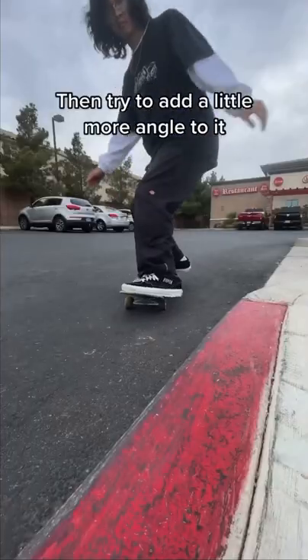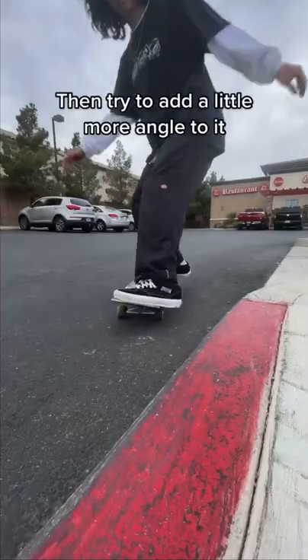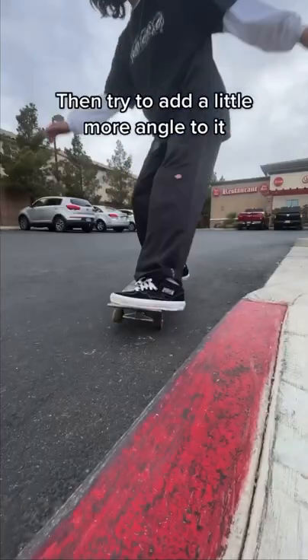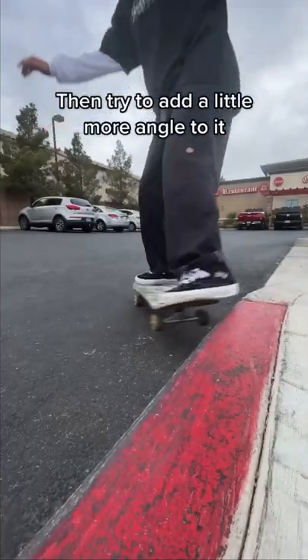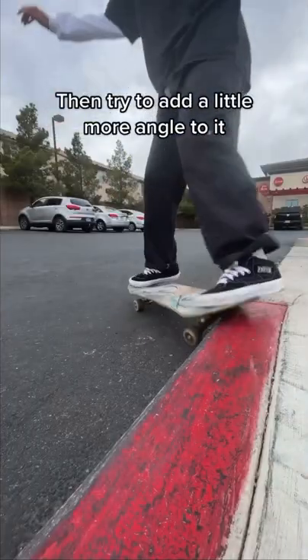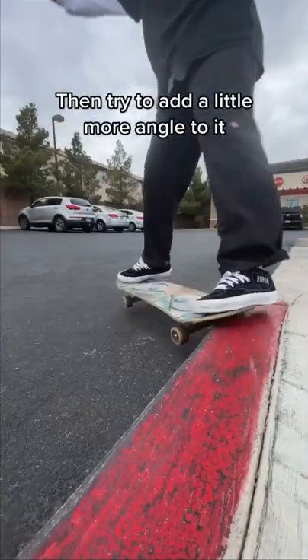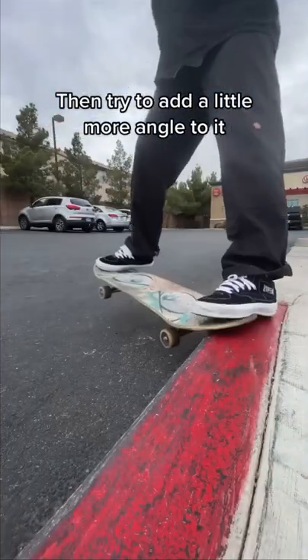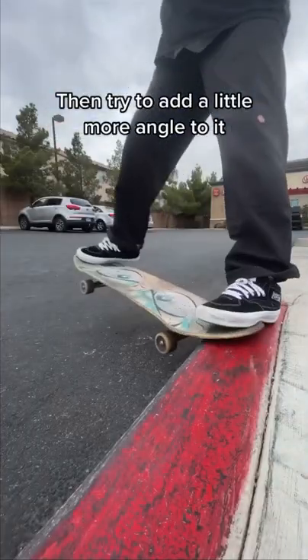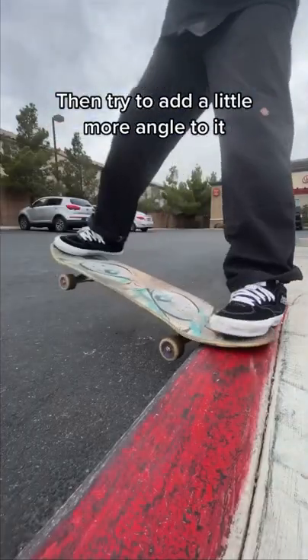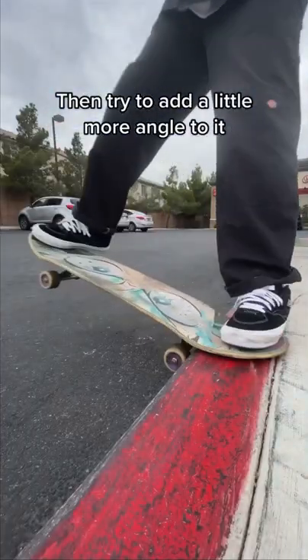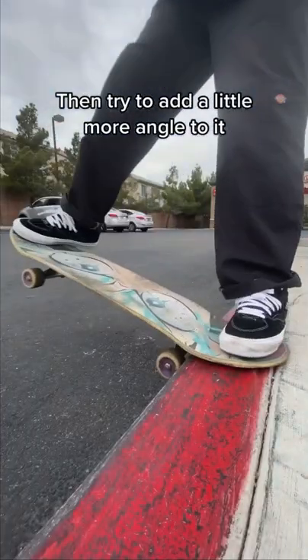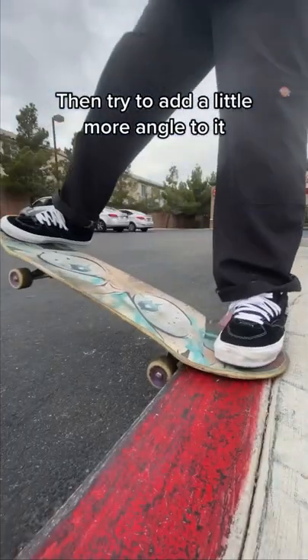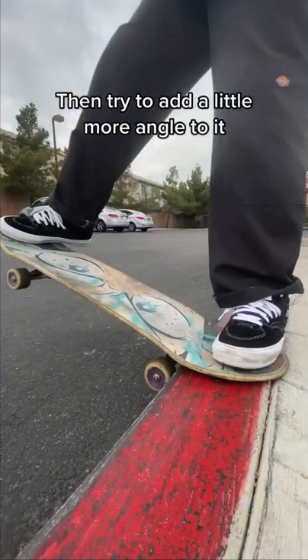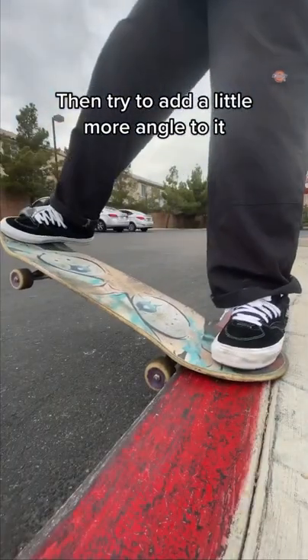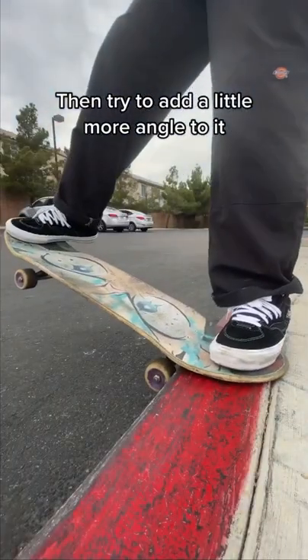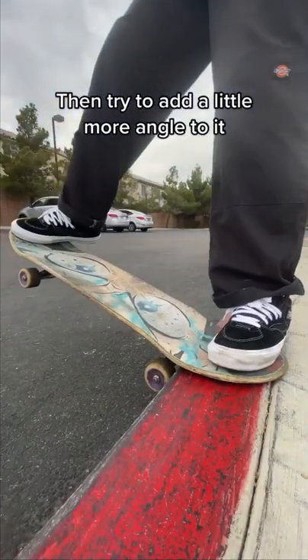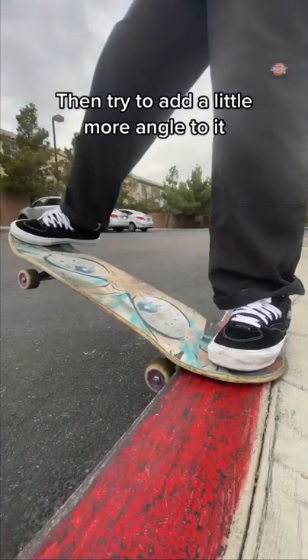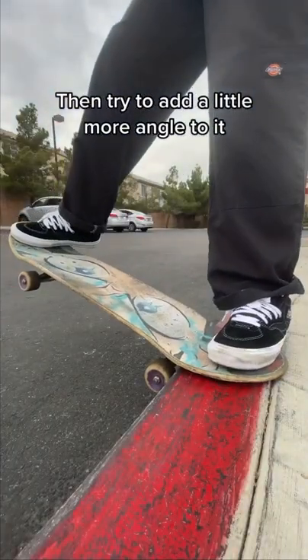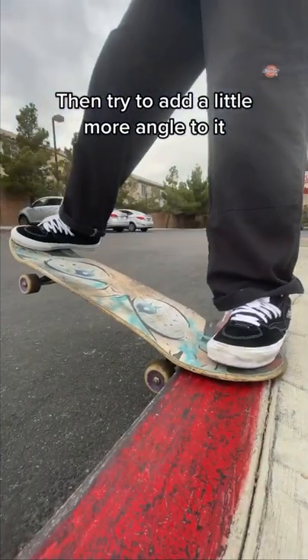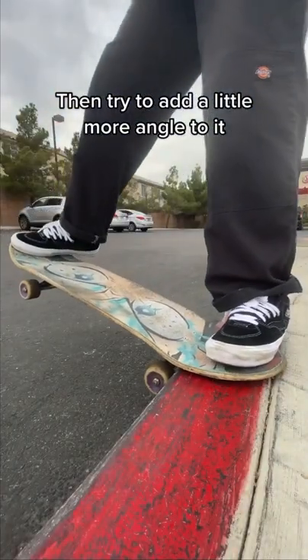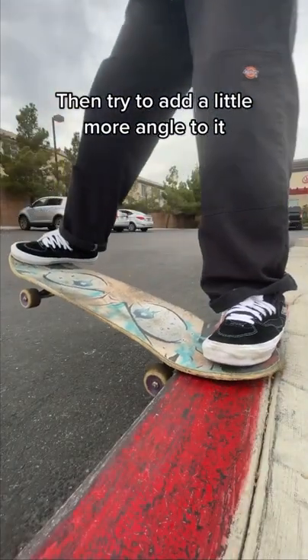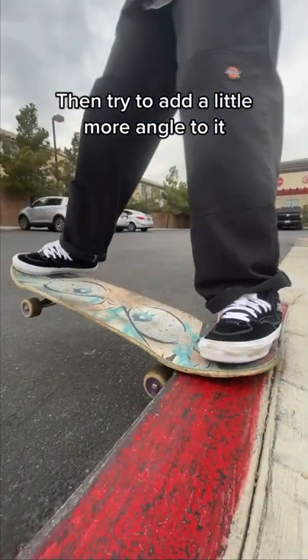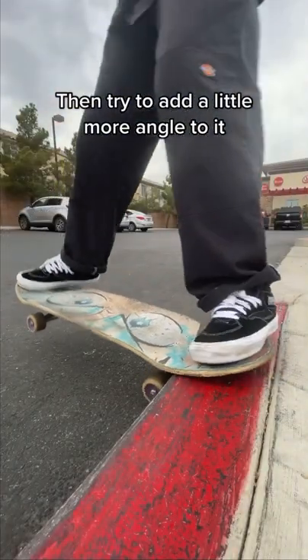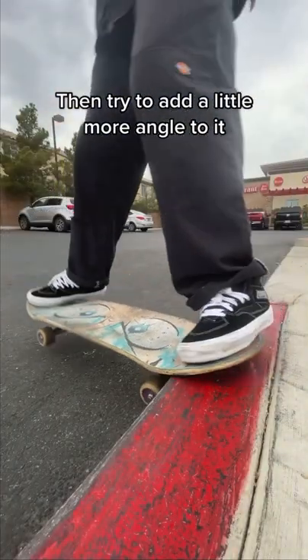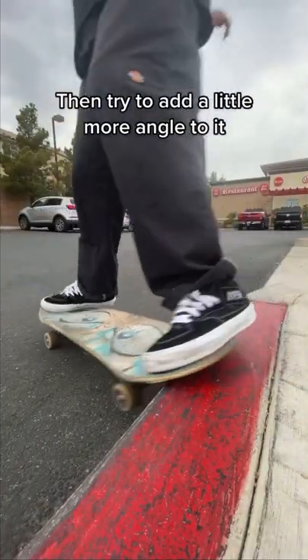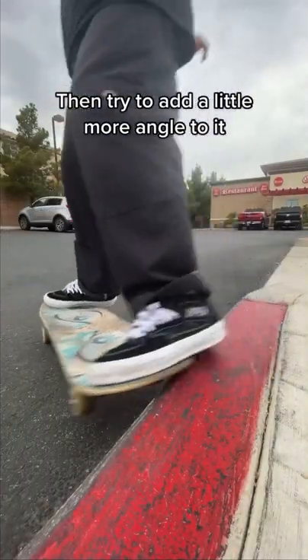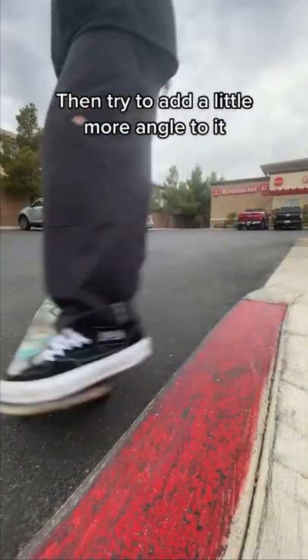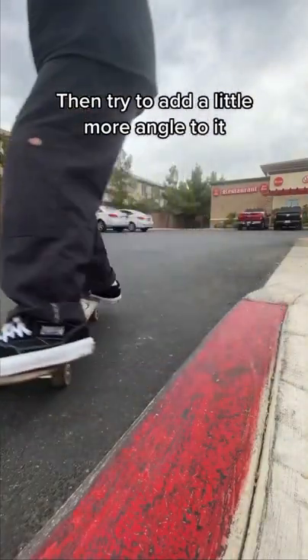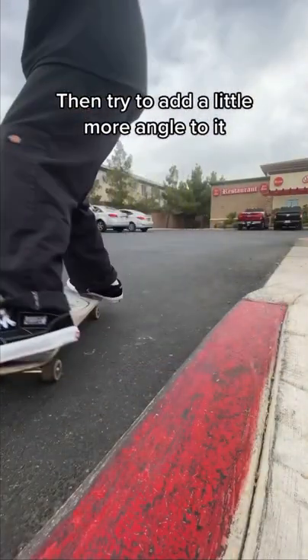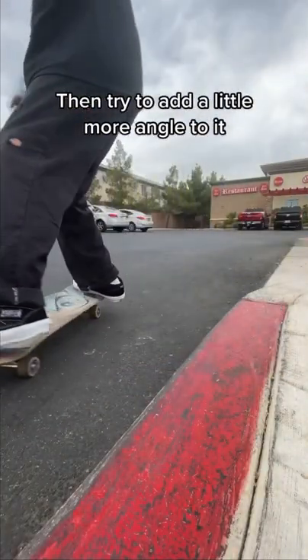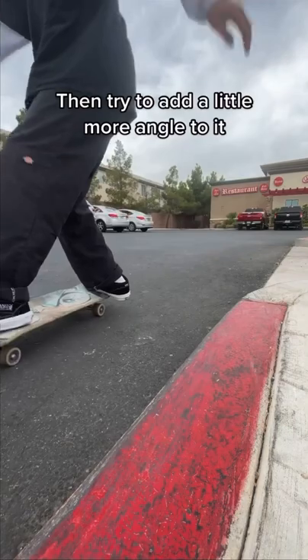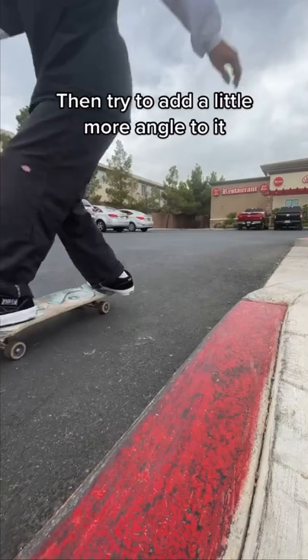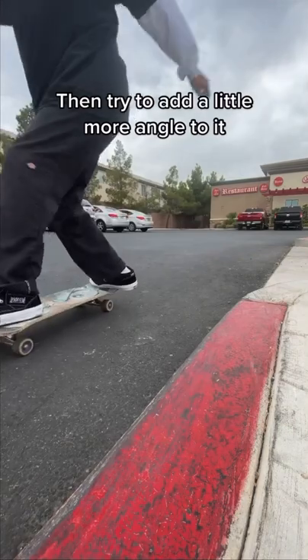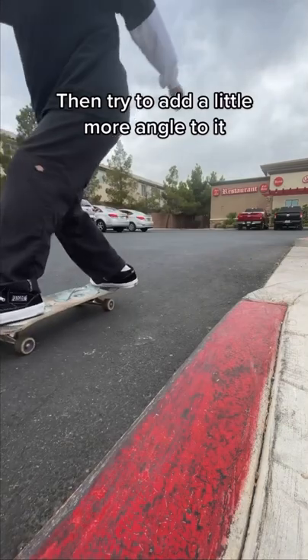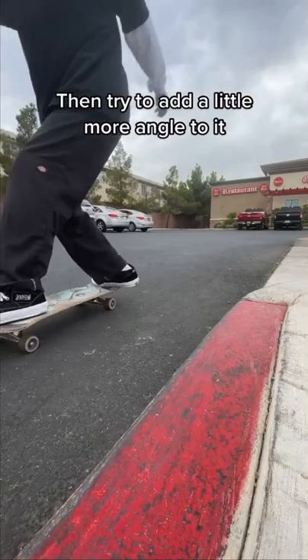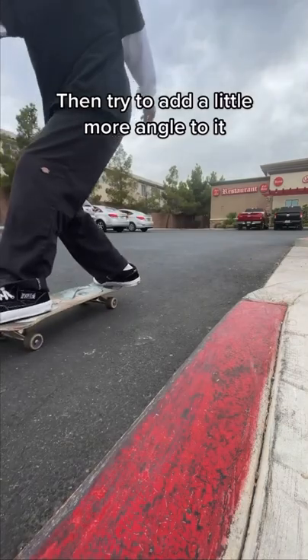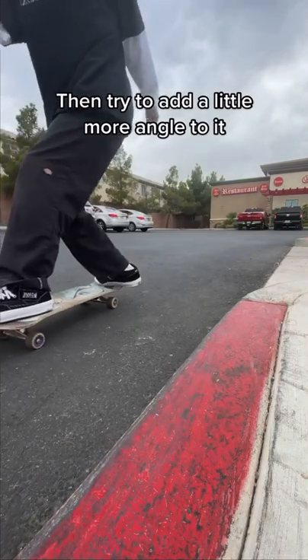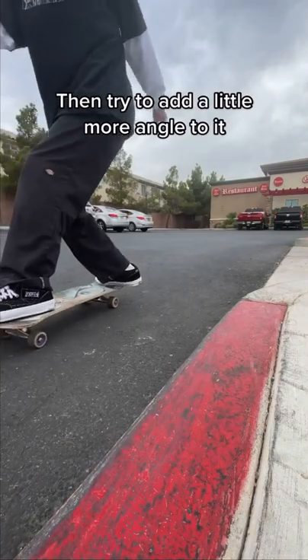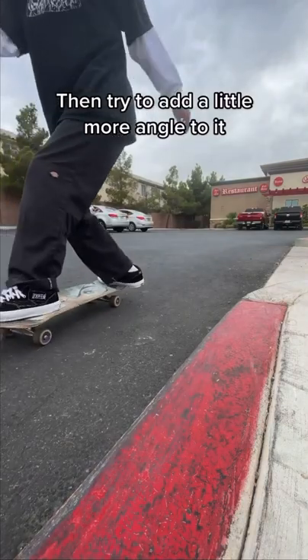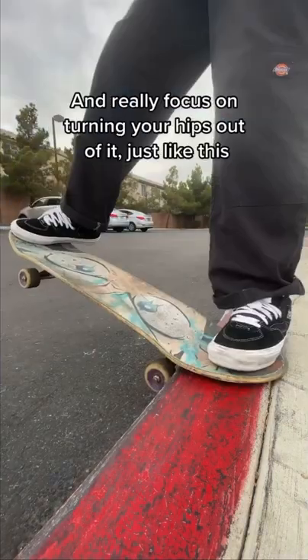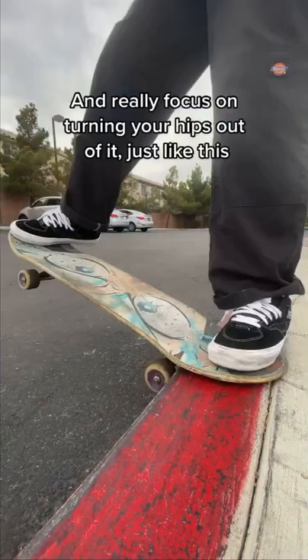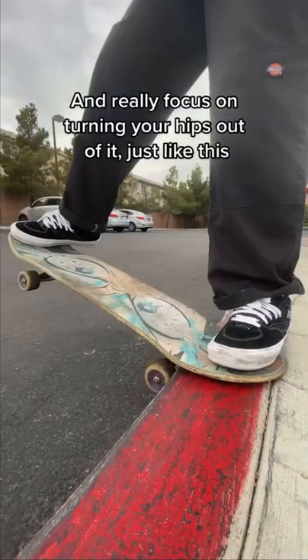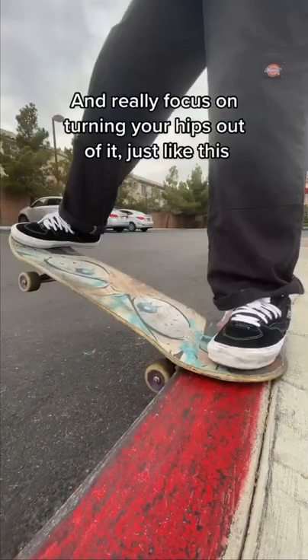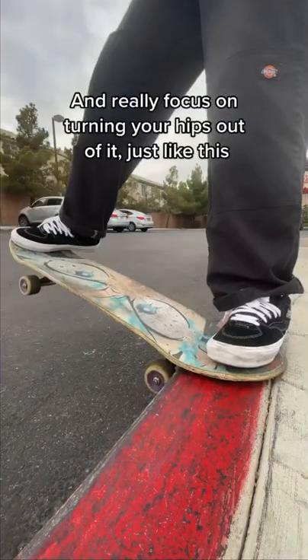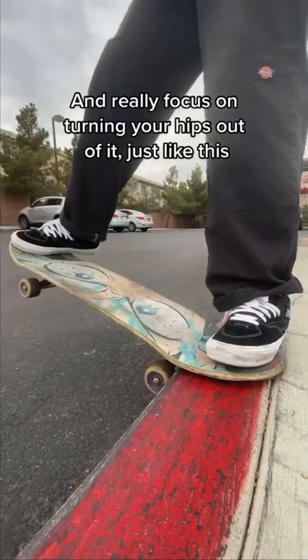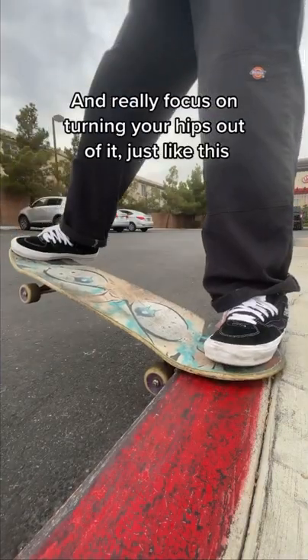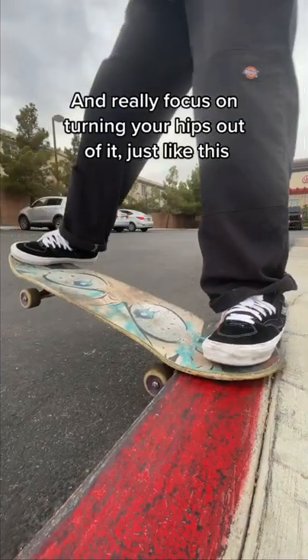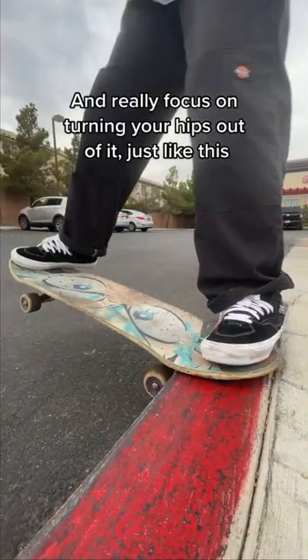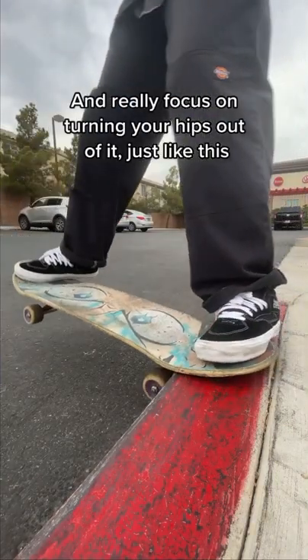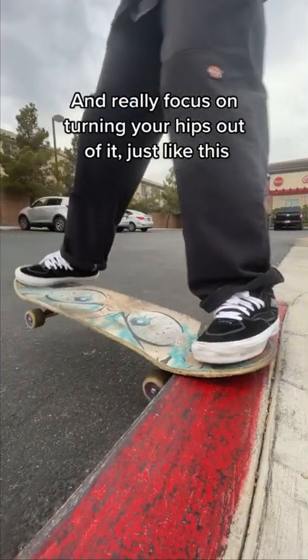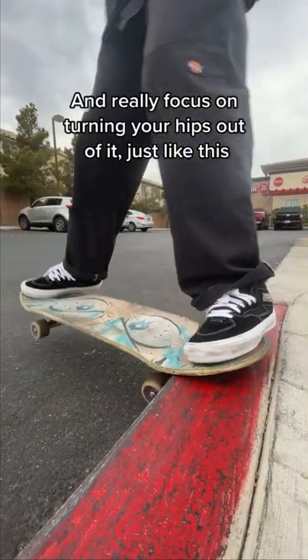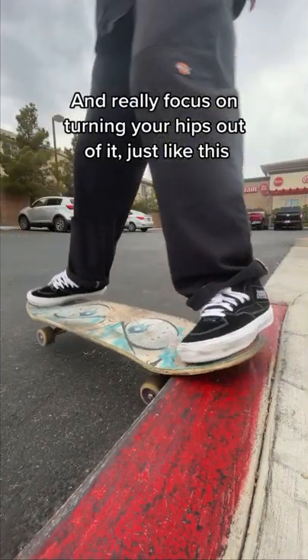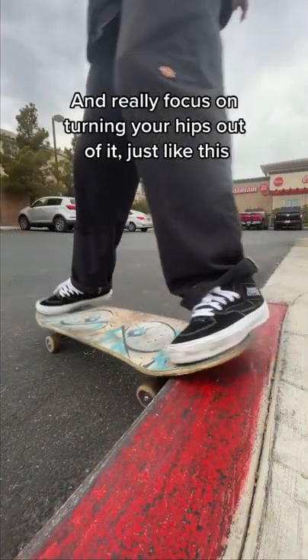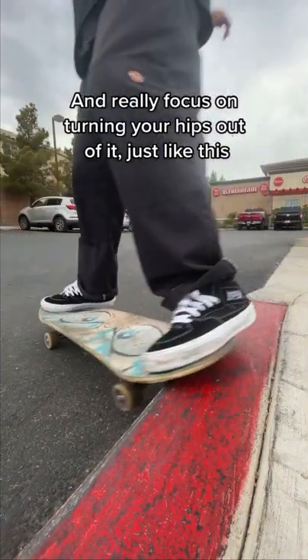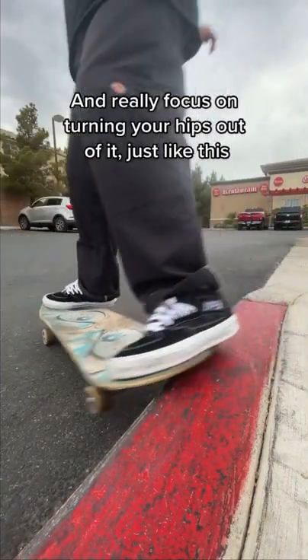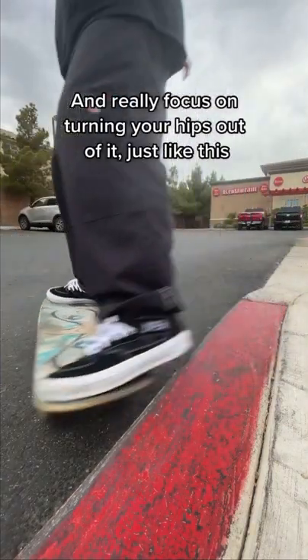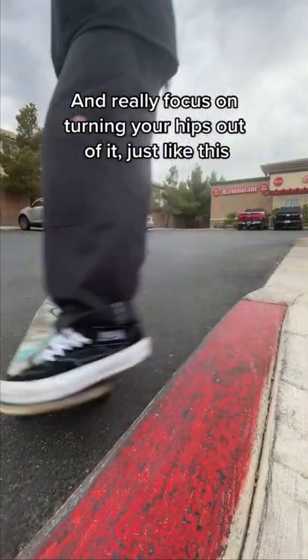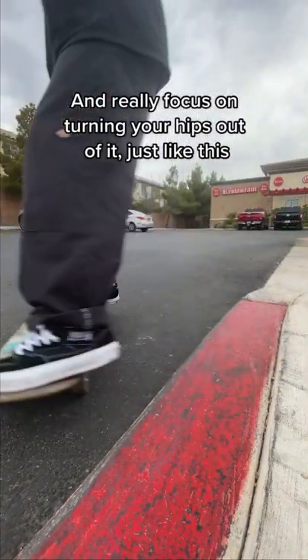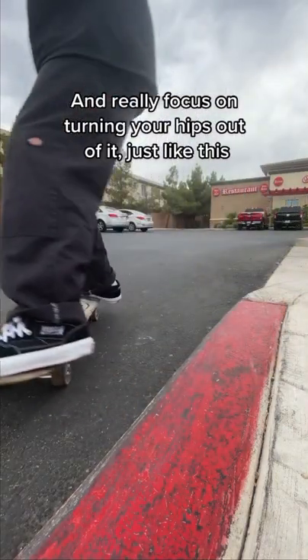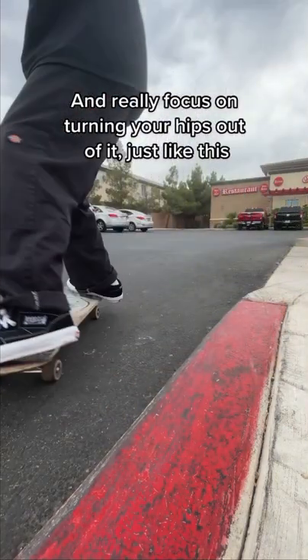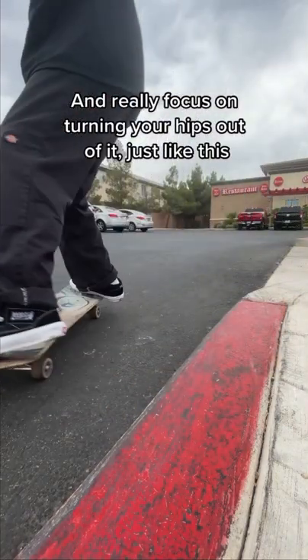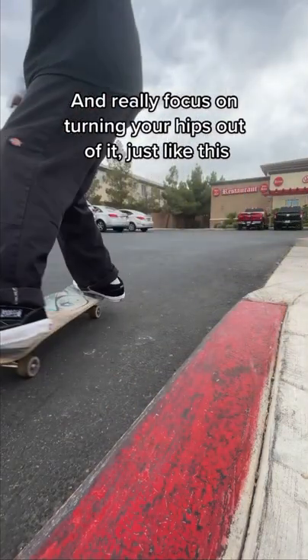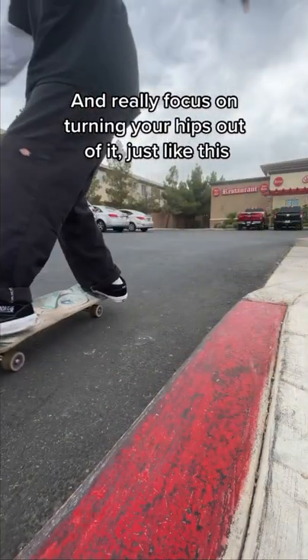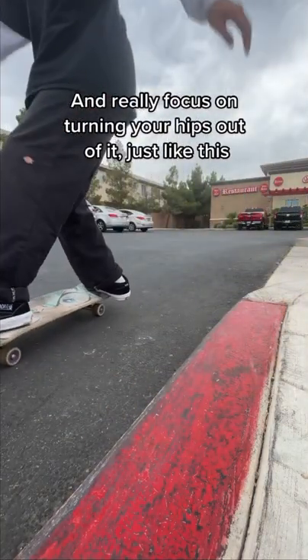Then try to add a little more angle to it, and really focus on turning your hips out of it, just like this.